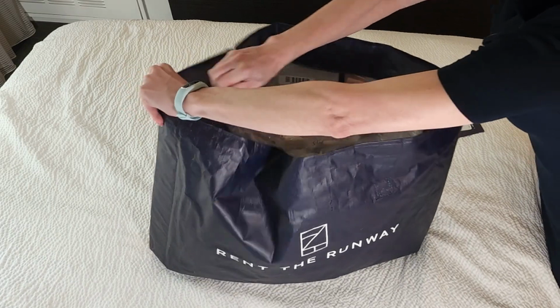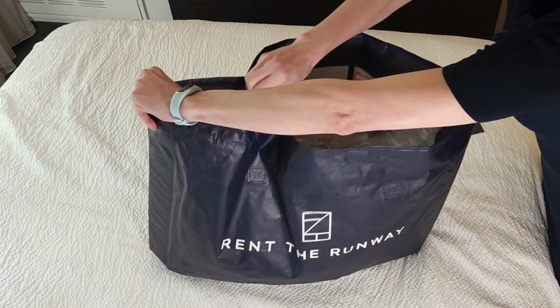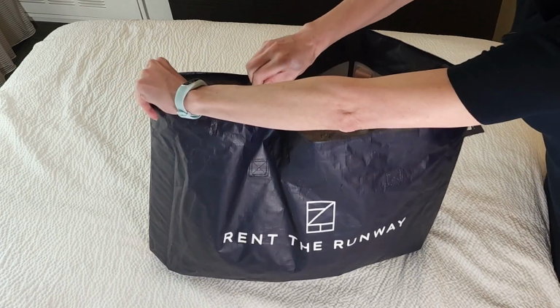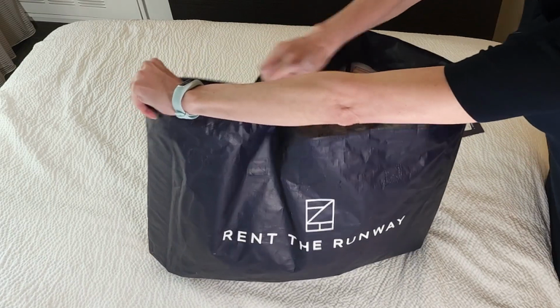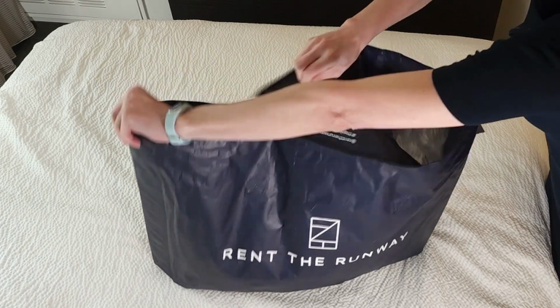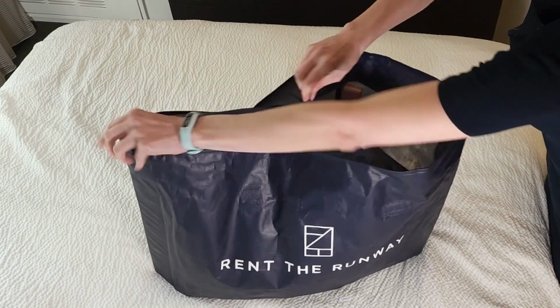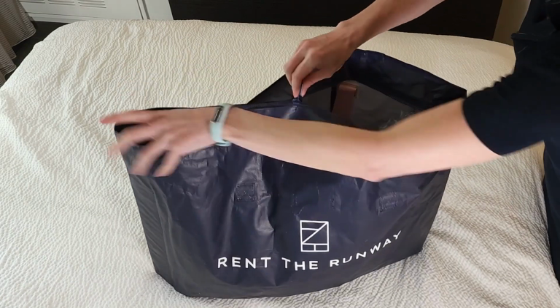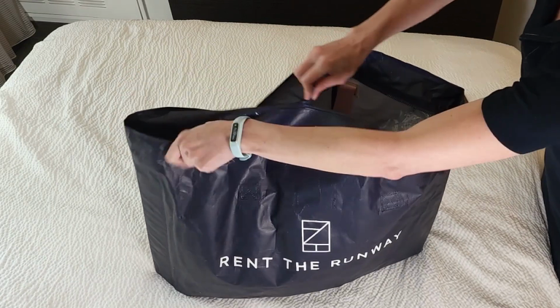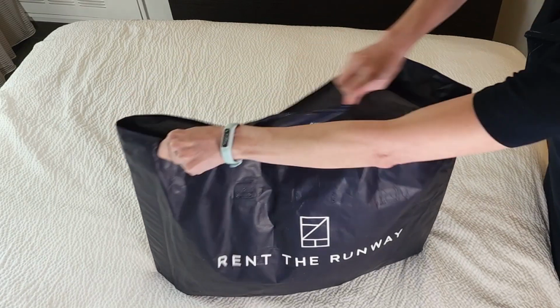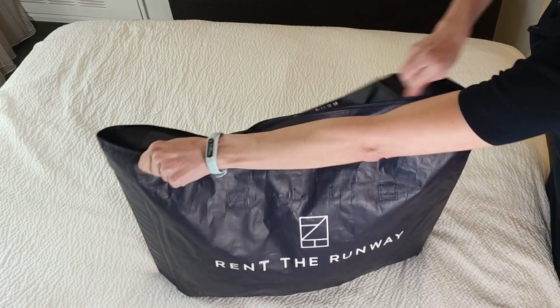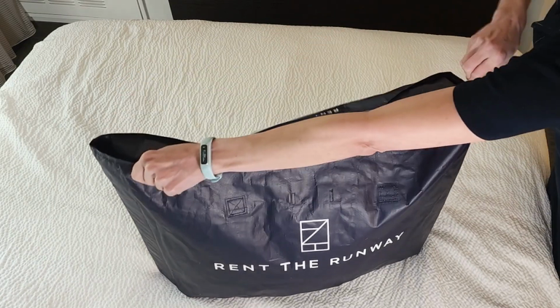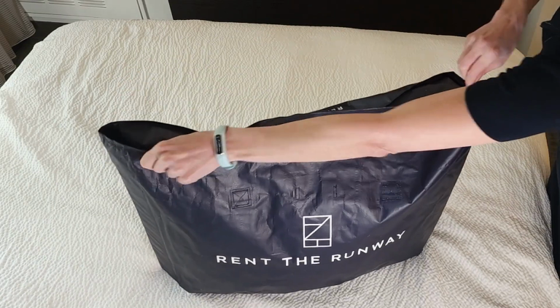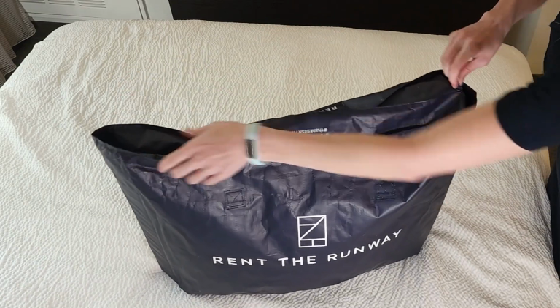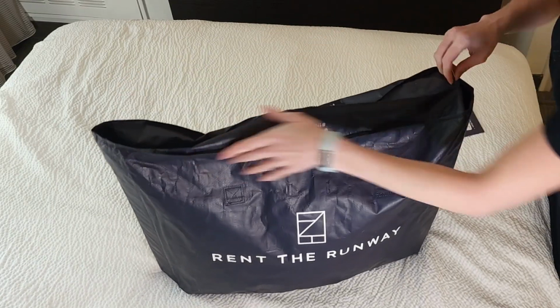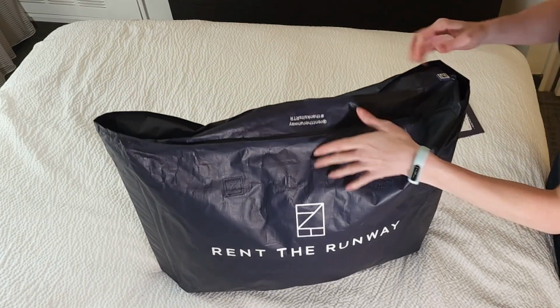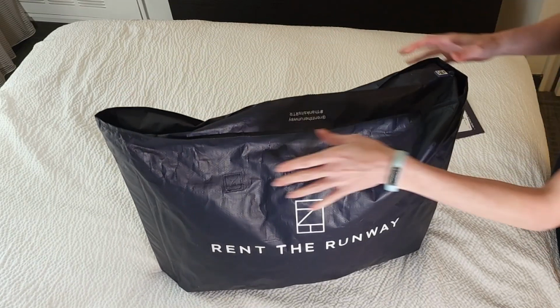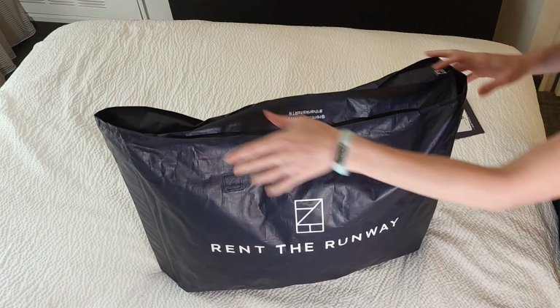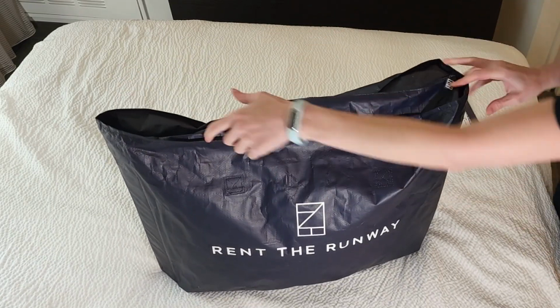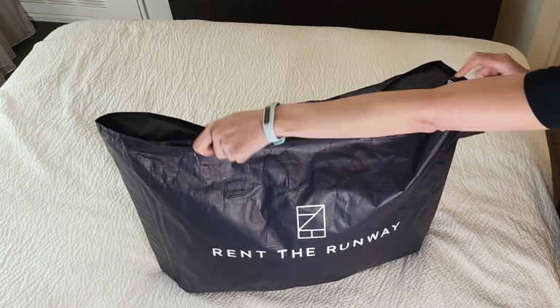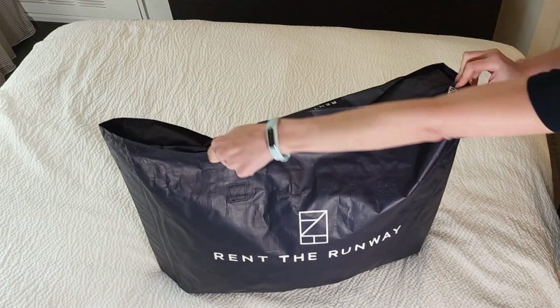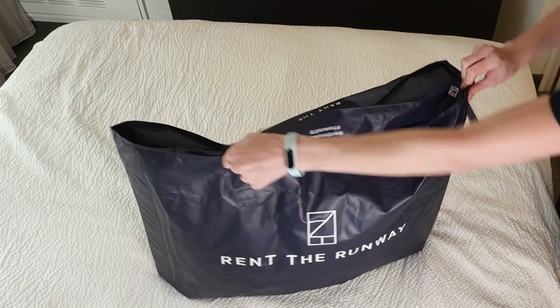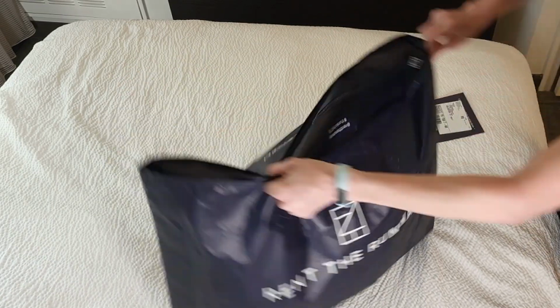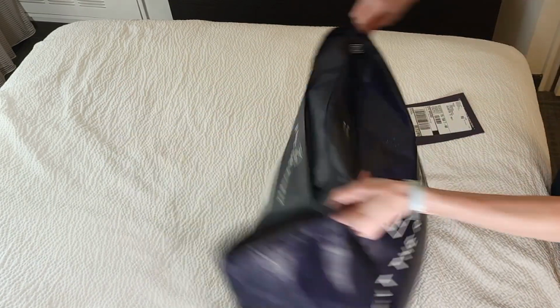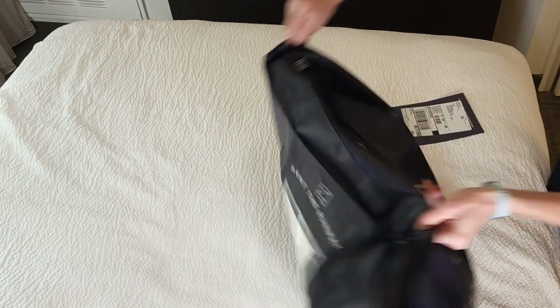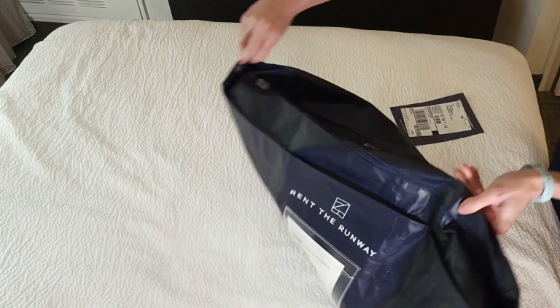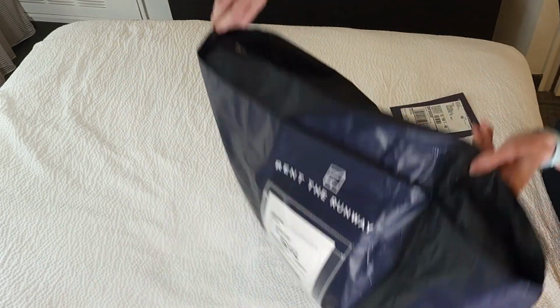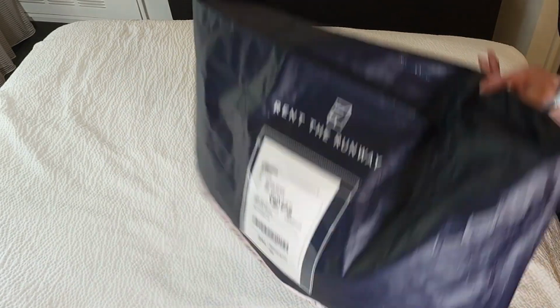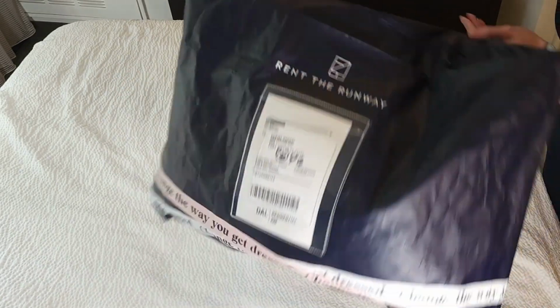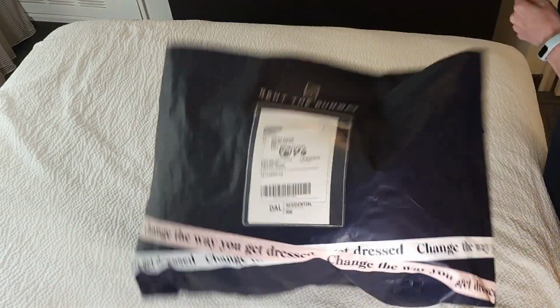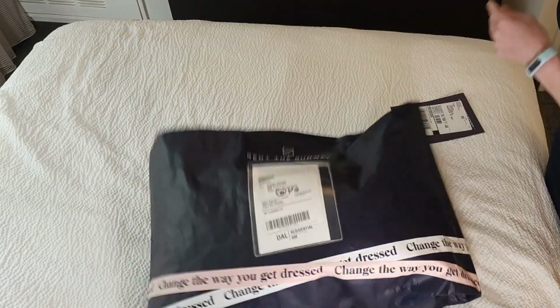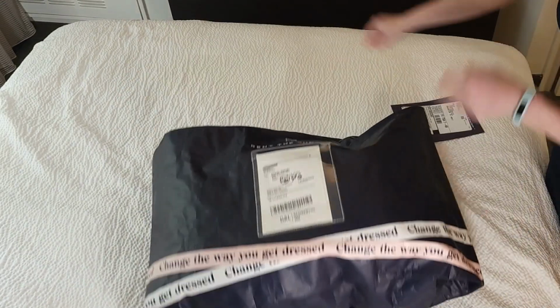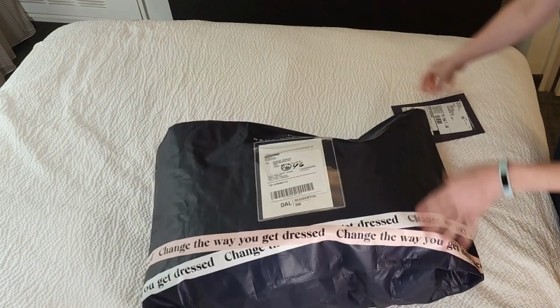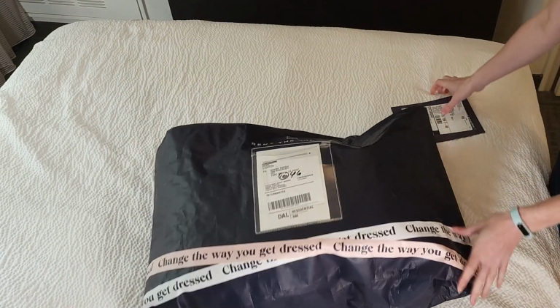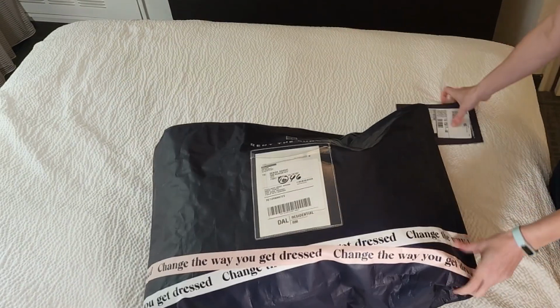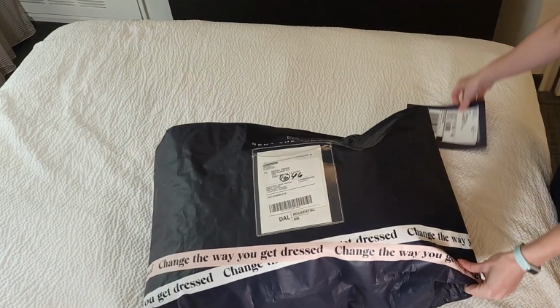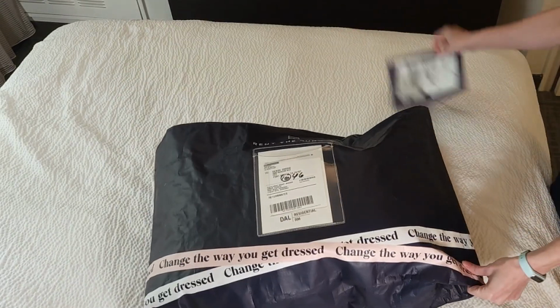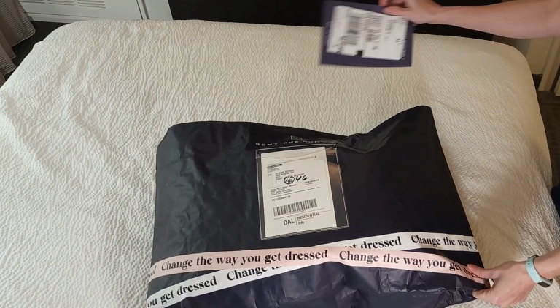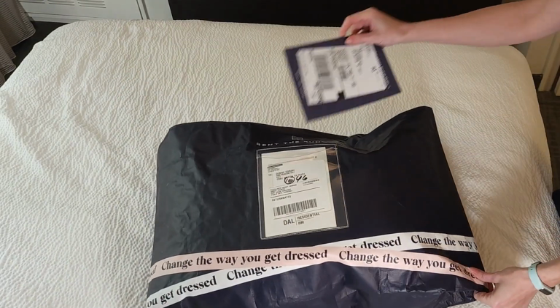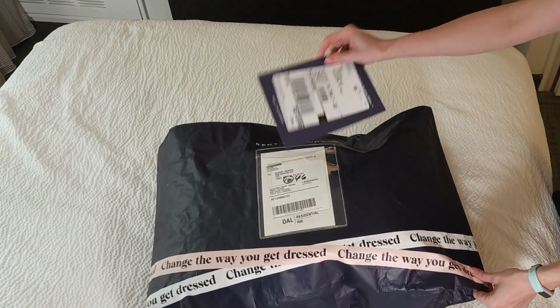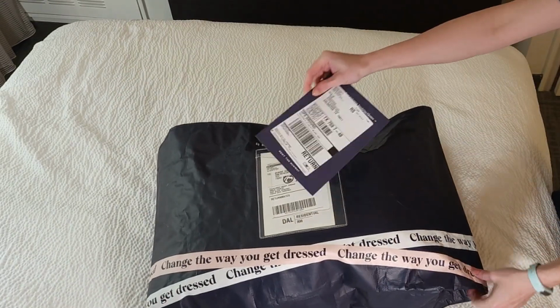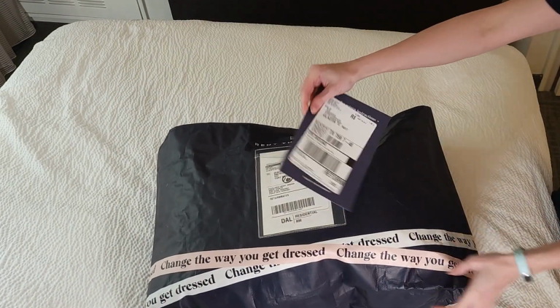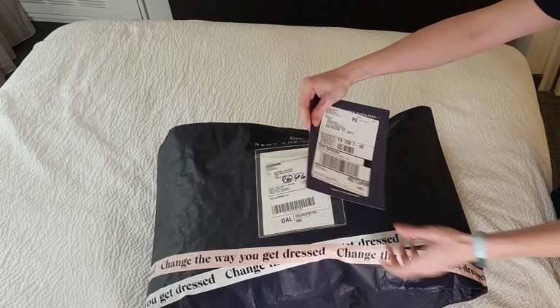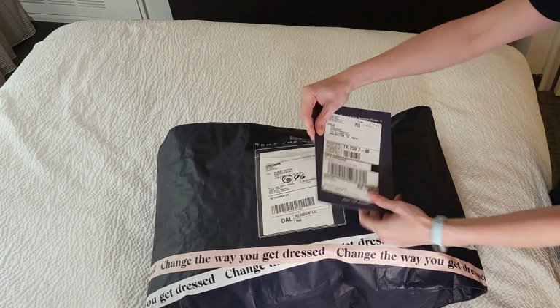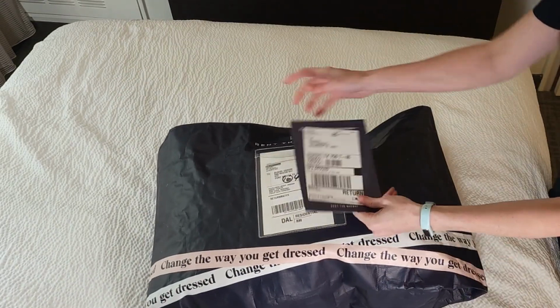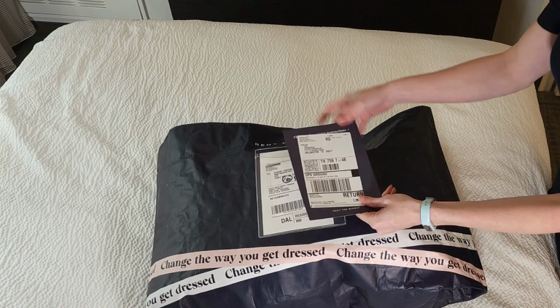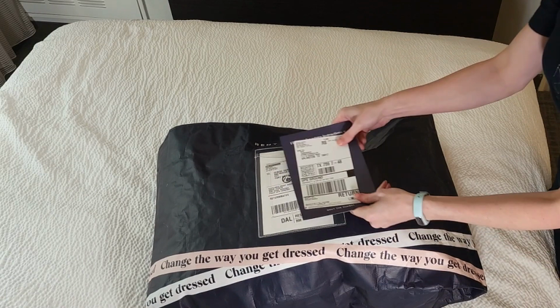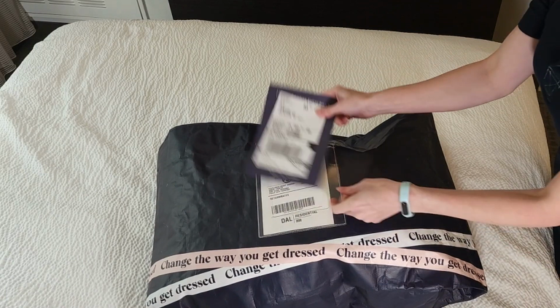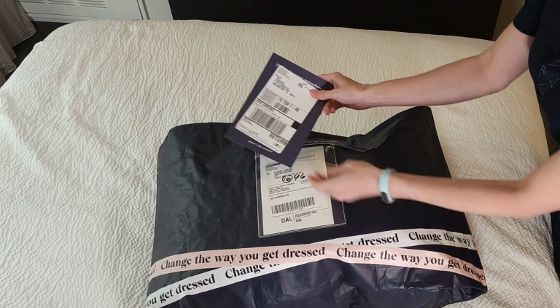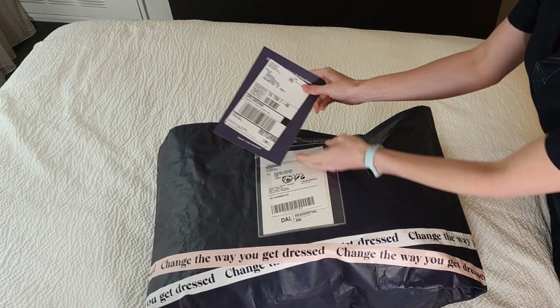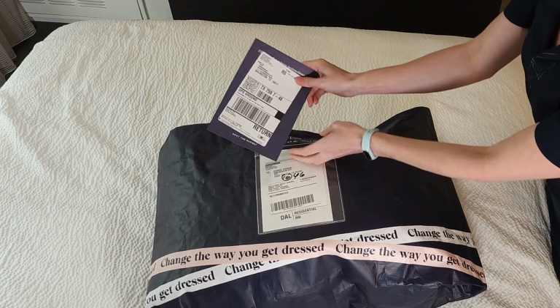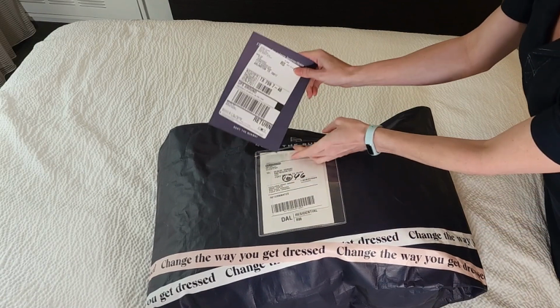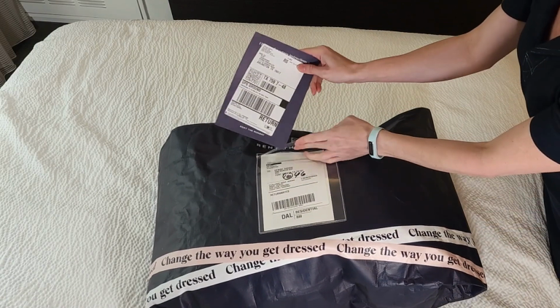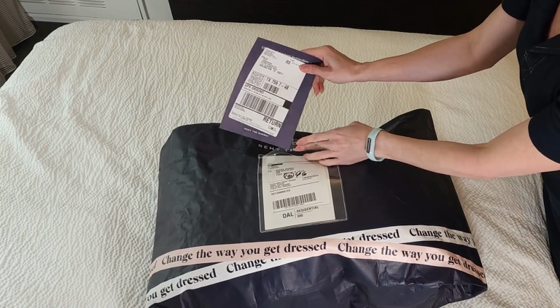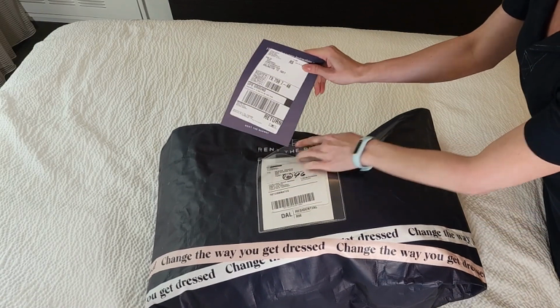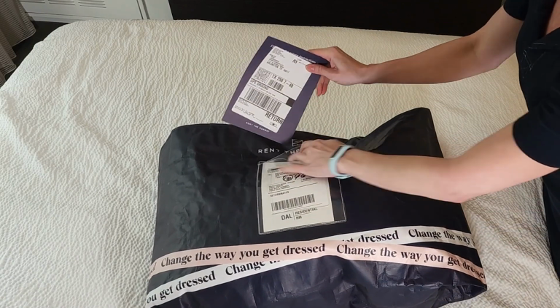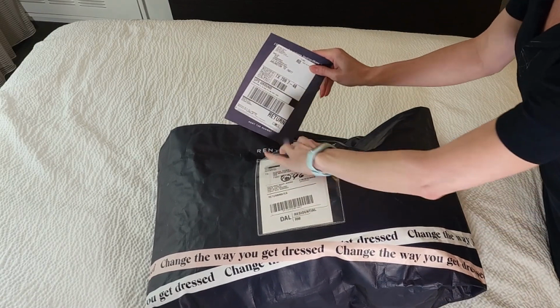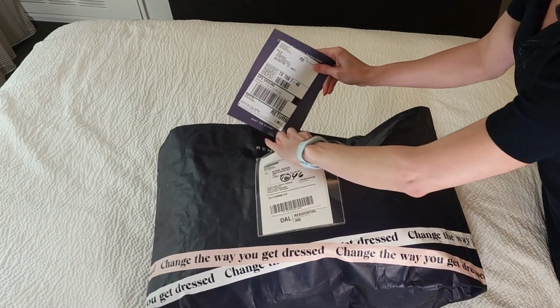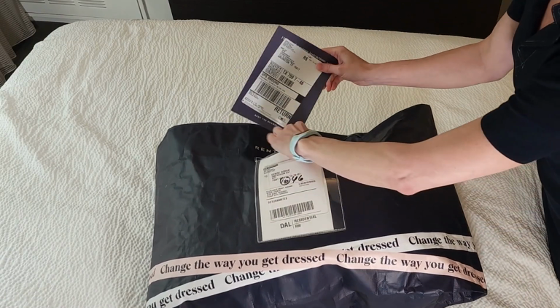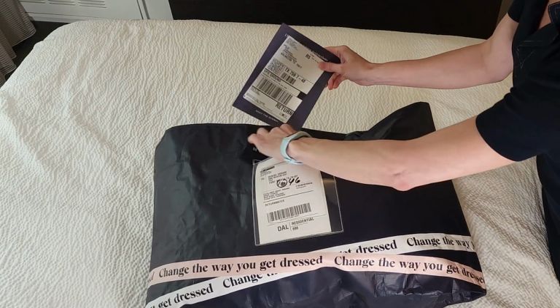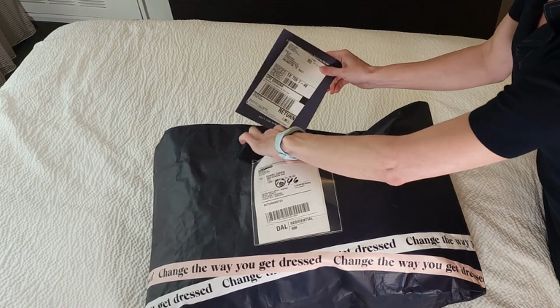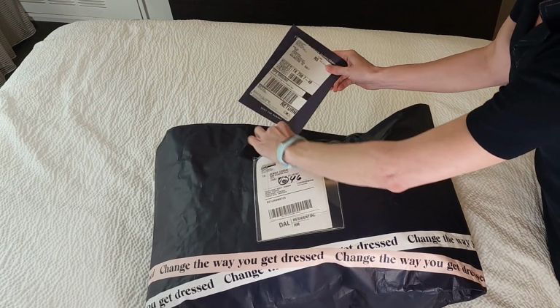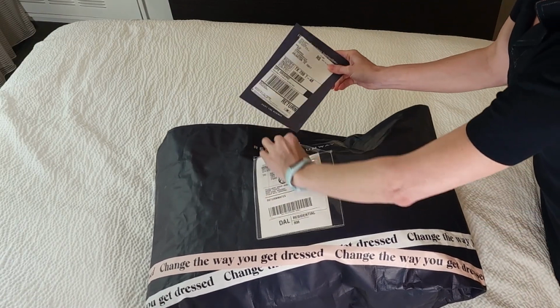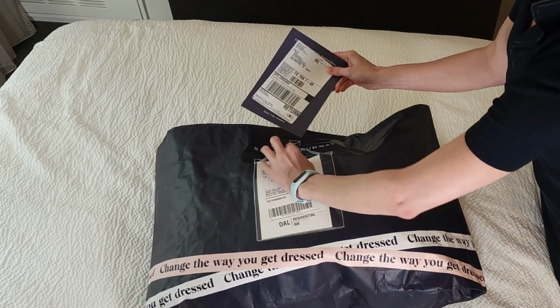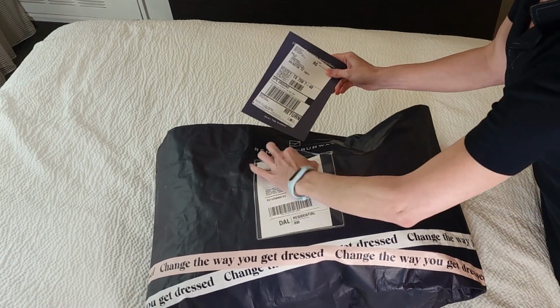Now that everything is in the bag, you need to zip it up and place the UPS return label in the front pocket.